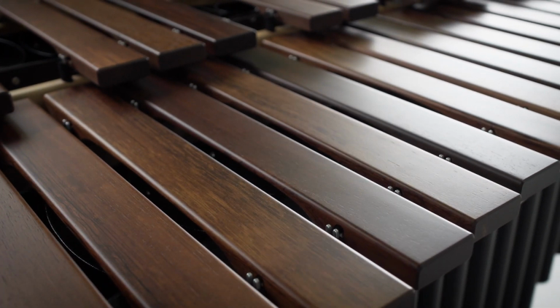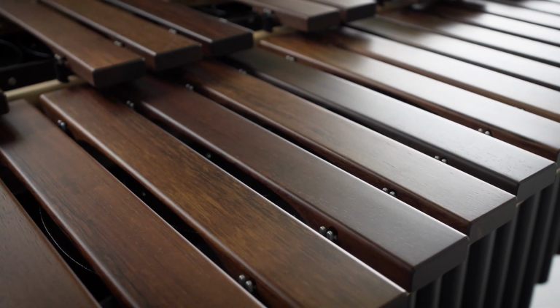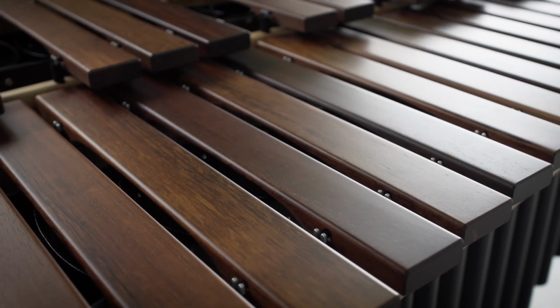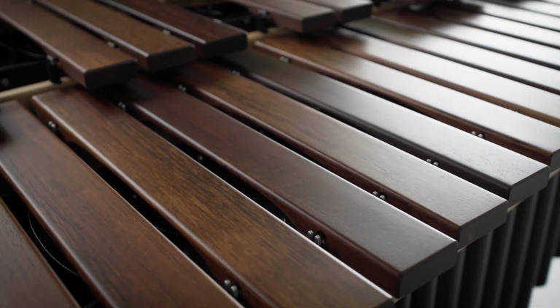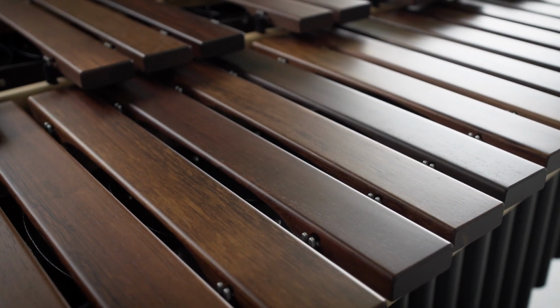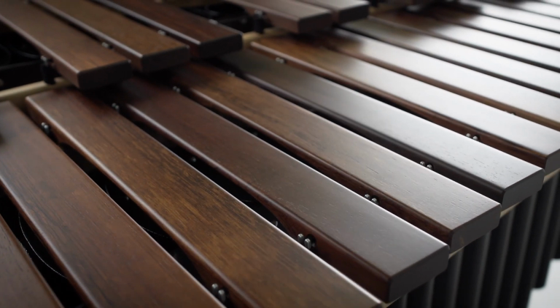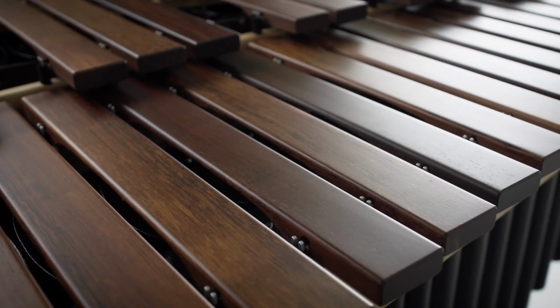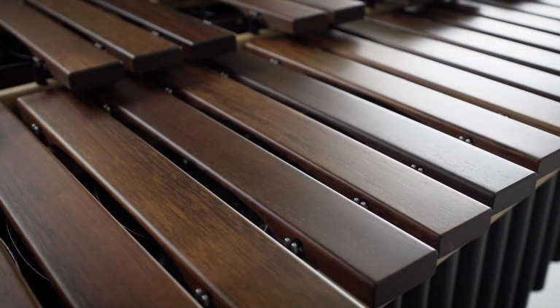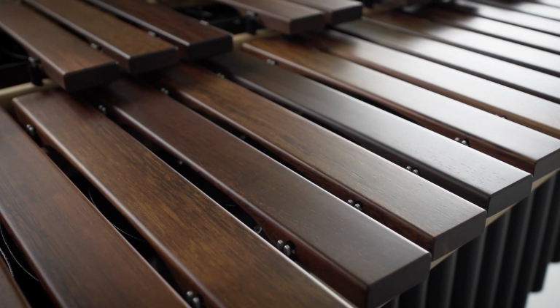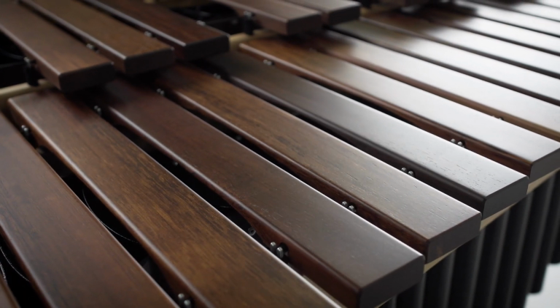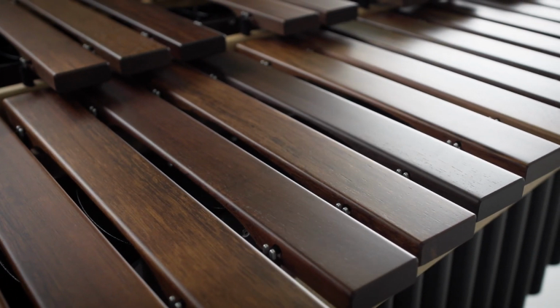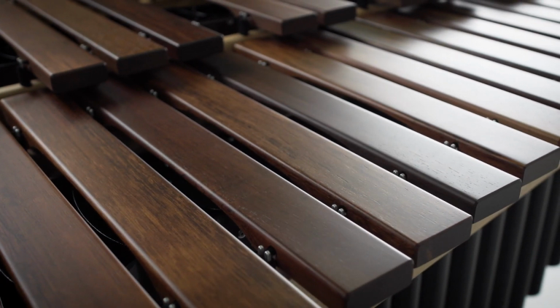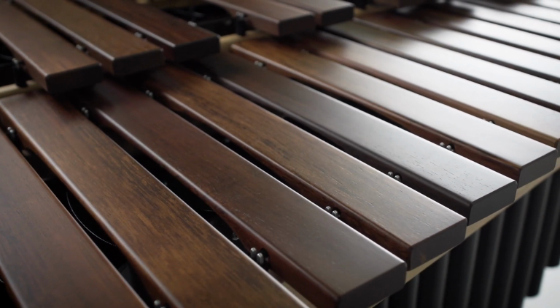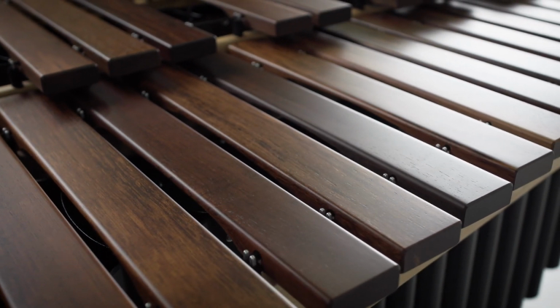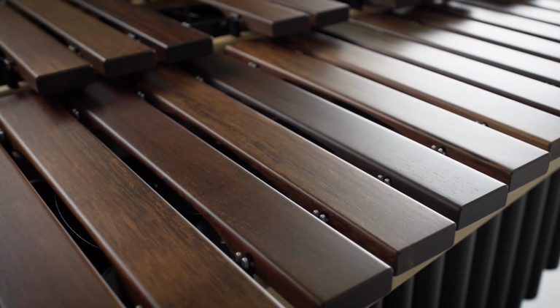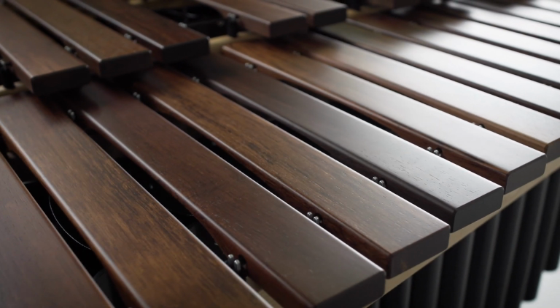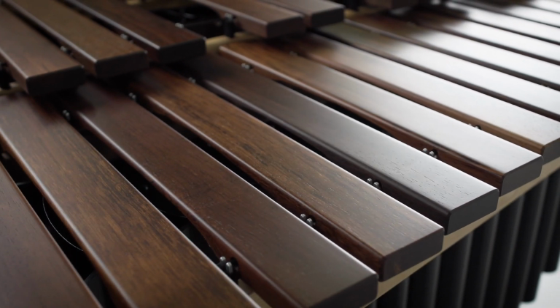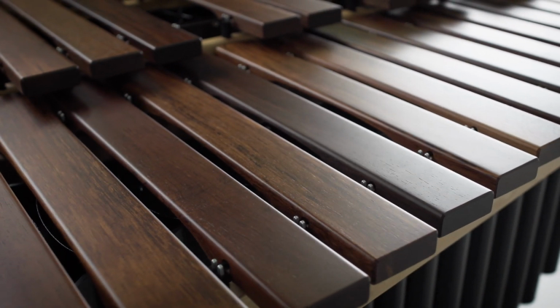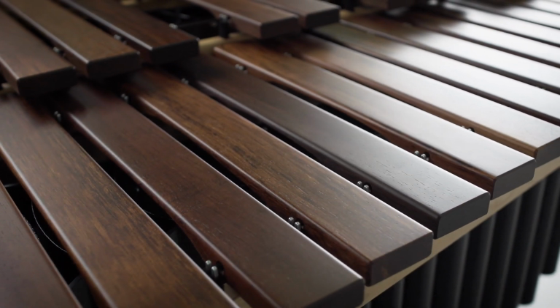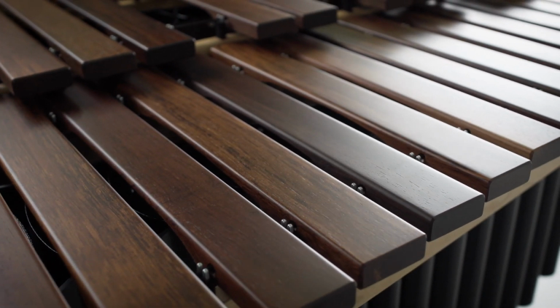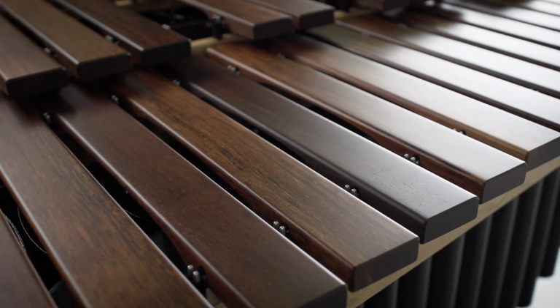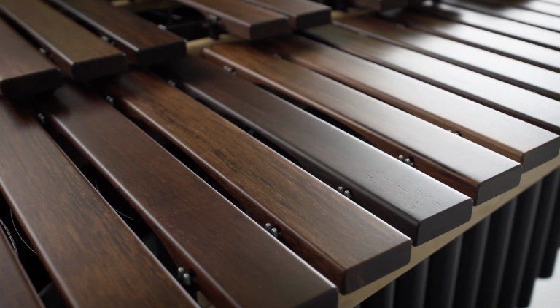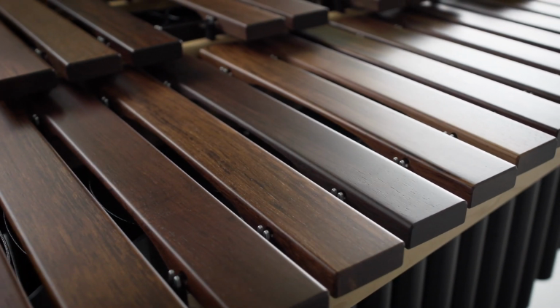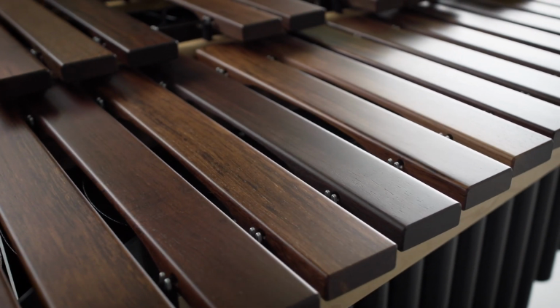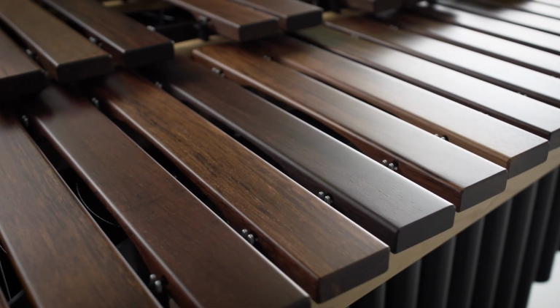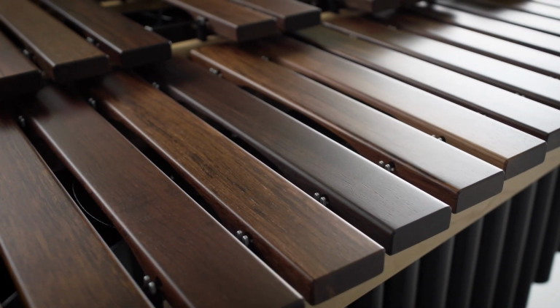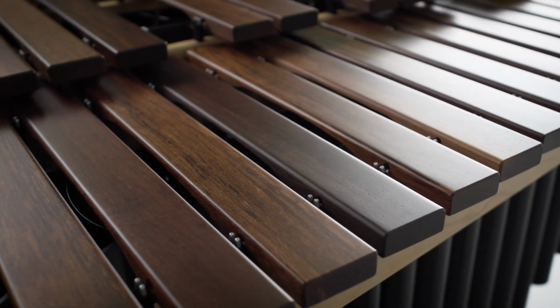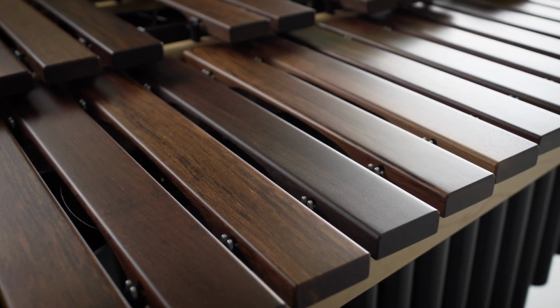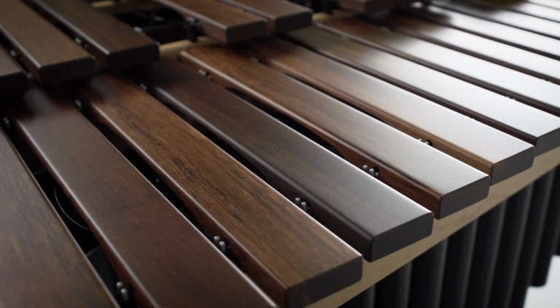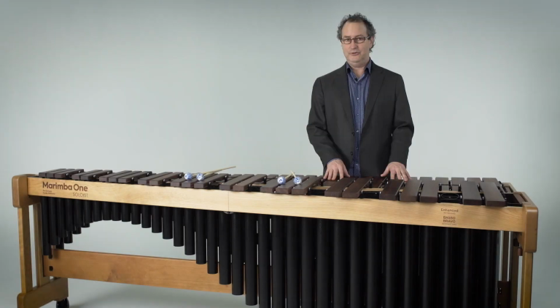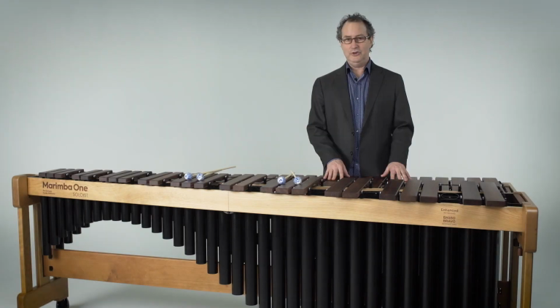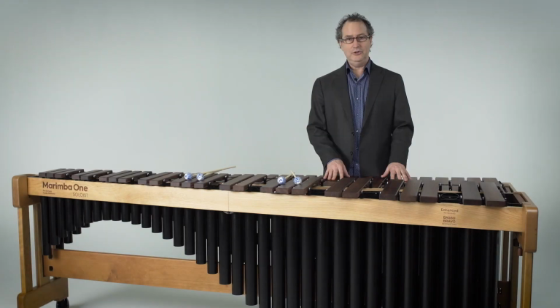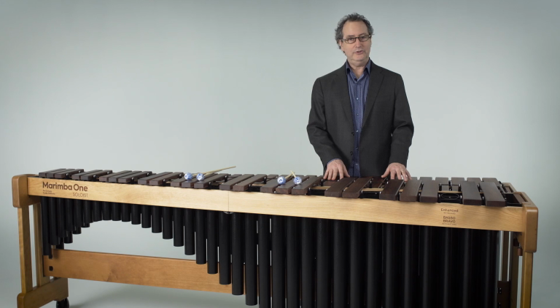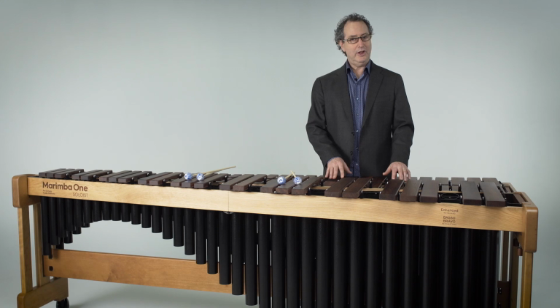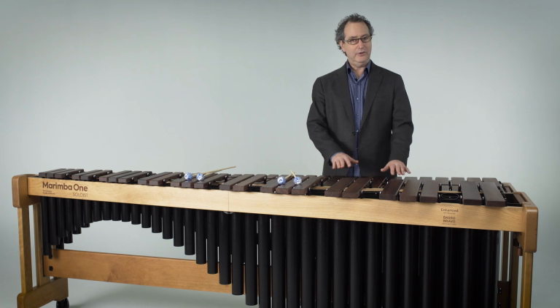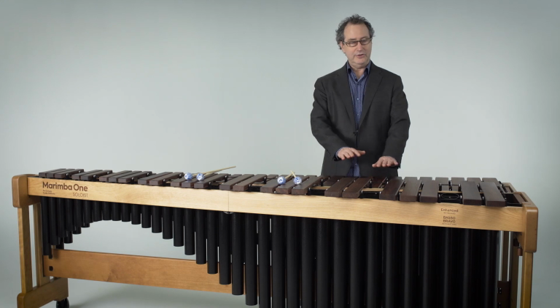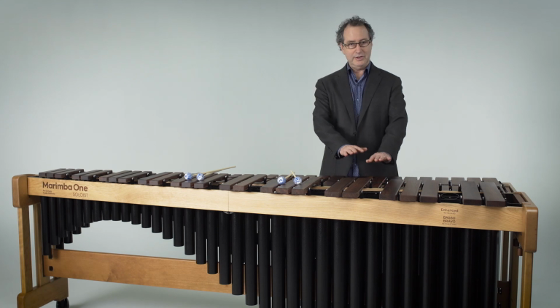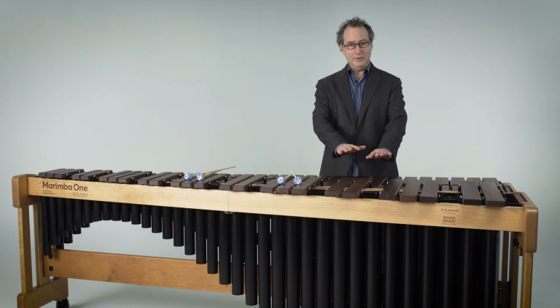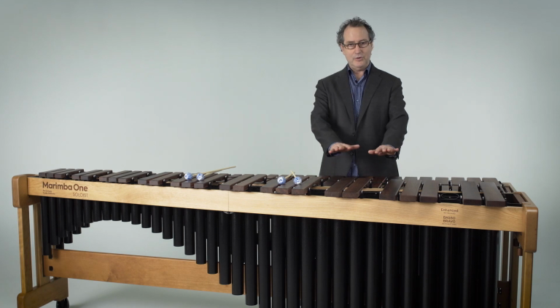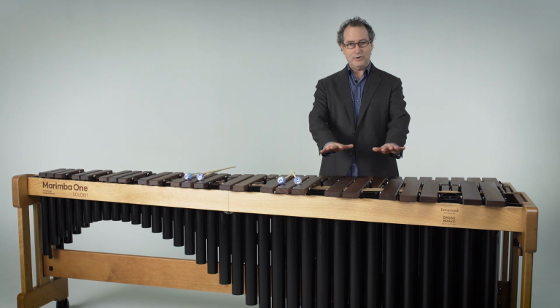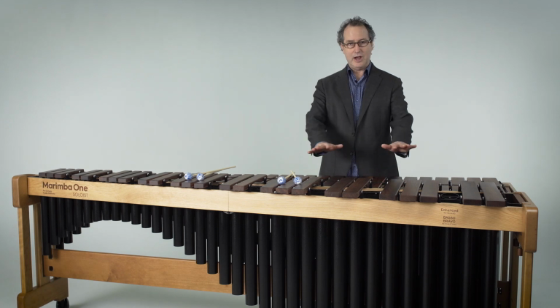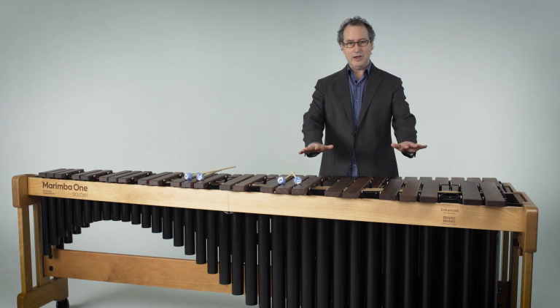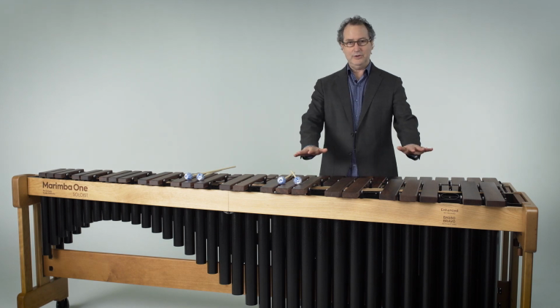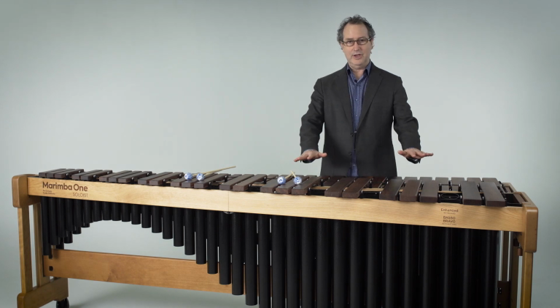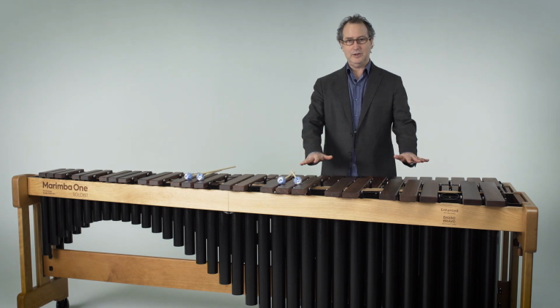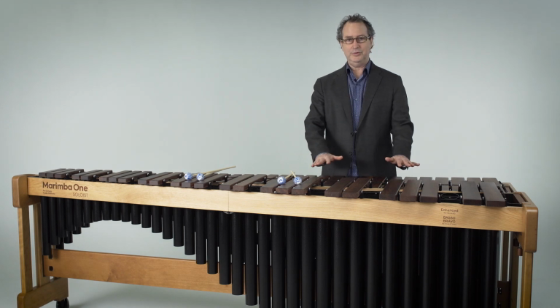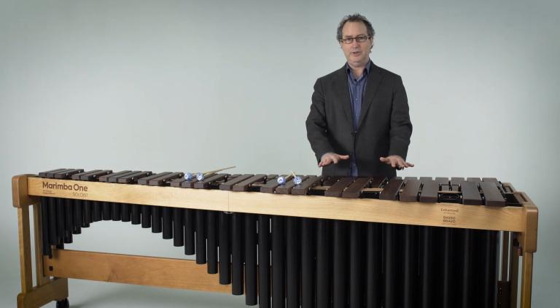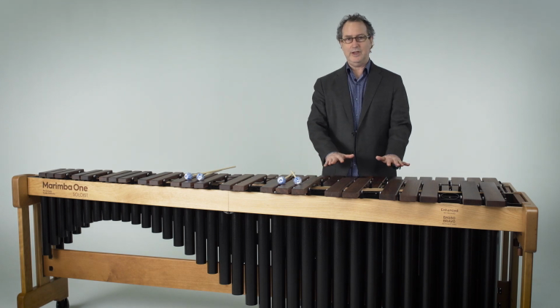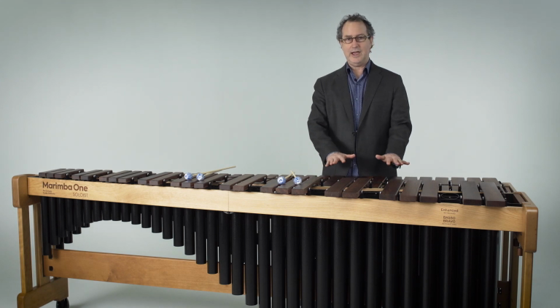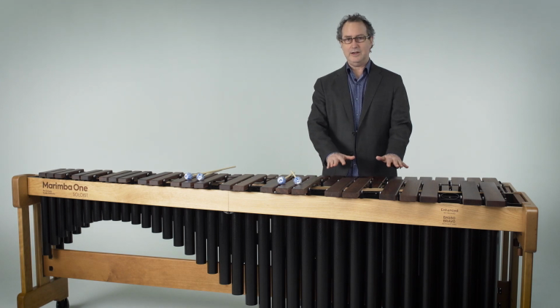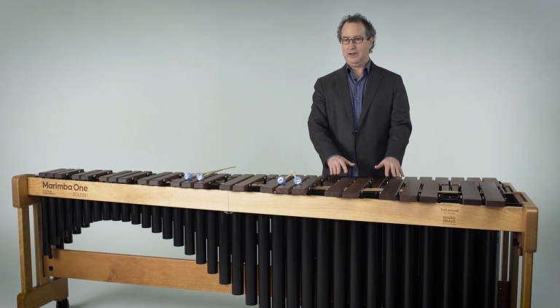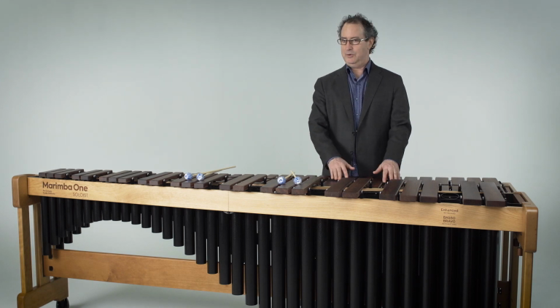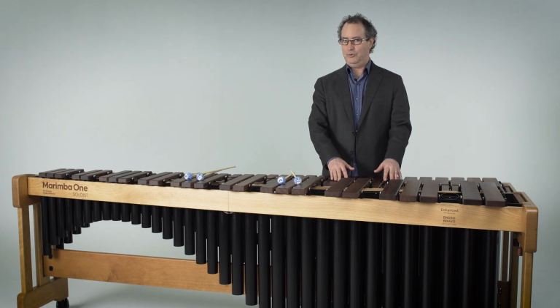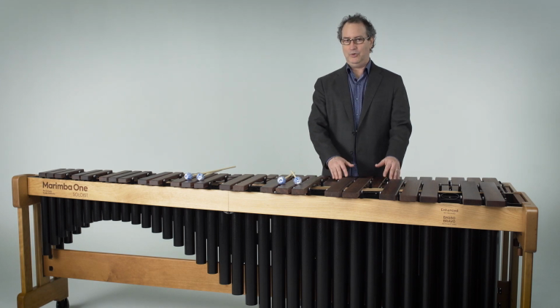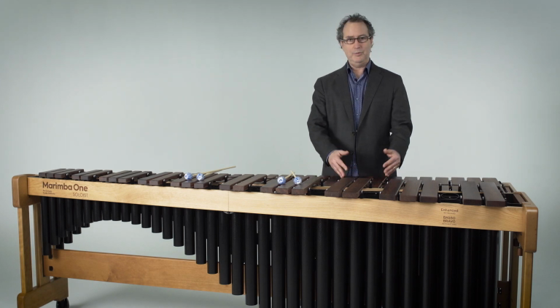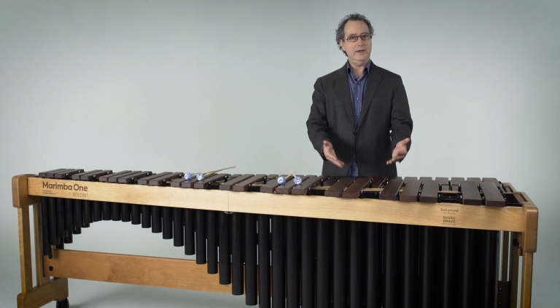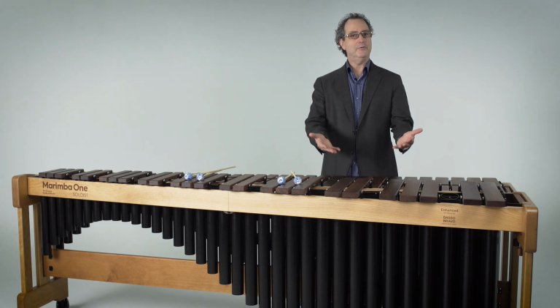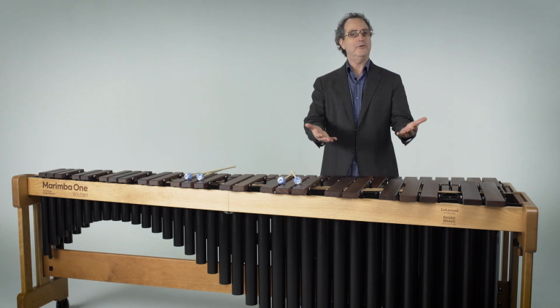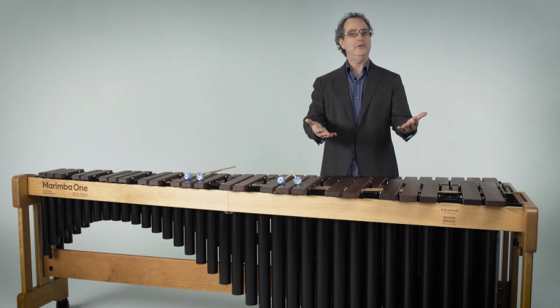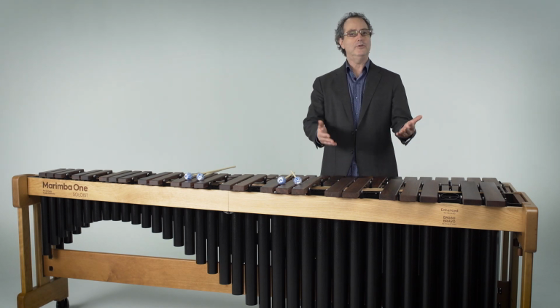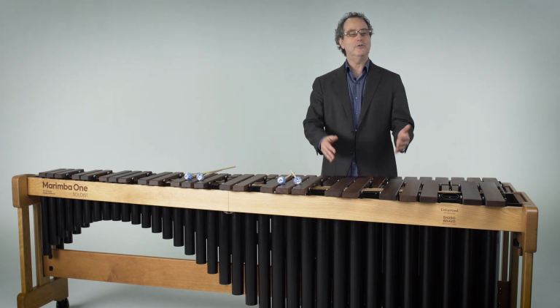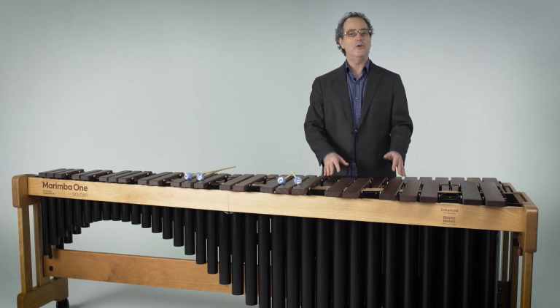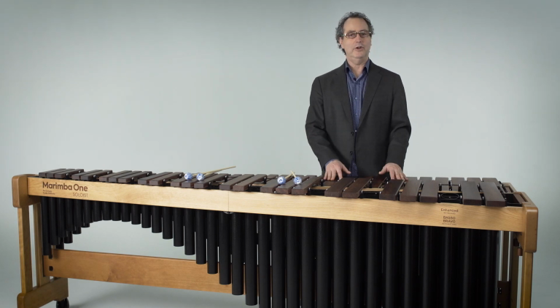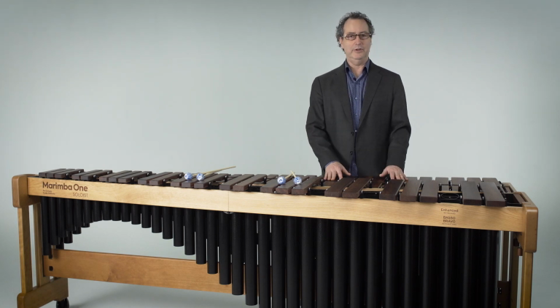On our Soloist Marimbas, we custom-build those to your height, so you just tell us the keyboard height you'd like to play at, and we'll make it for you accordingly.